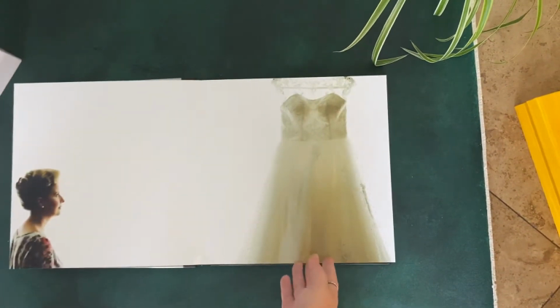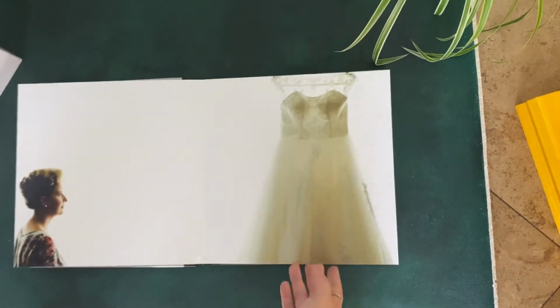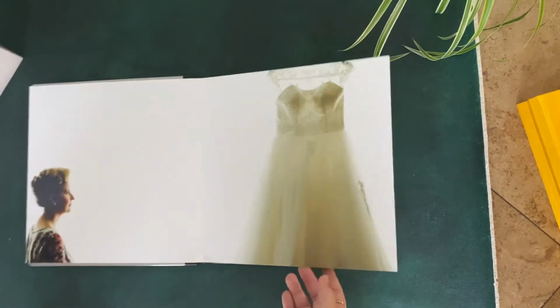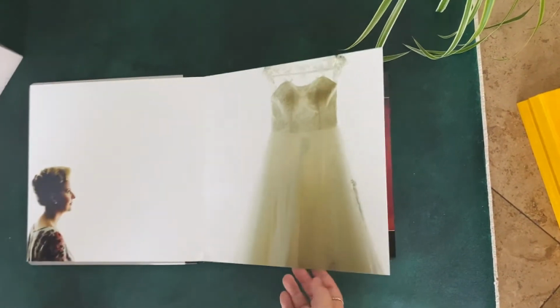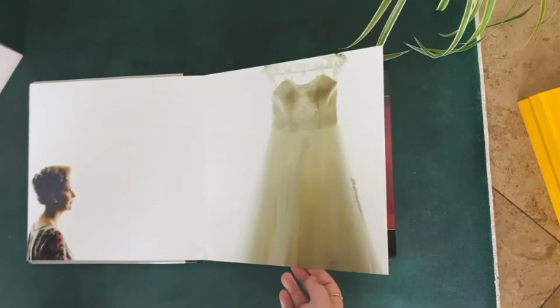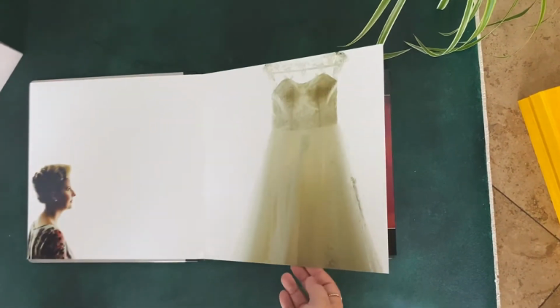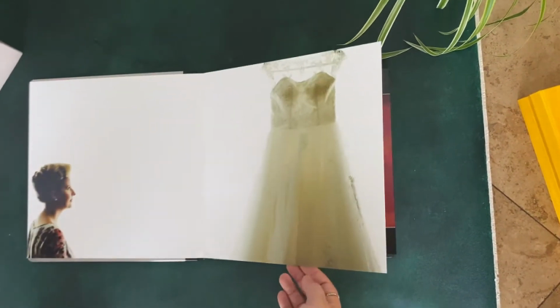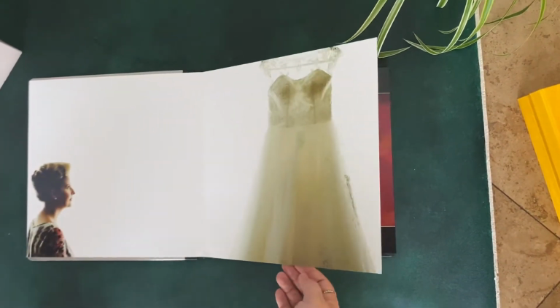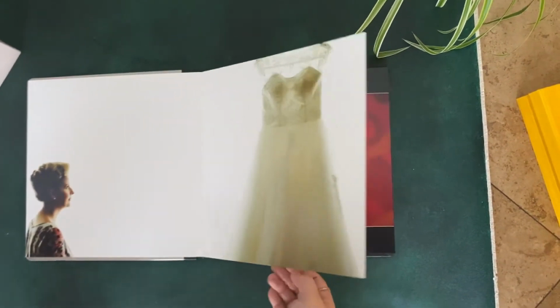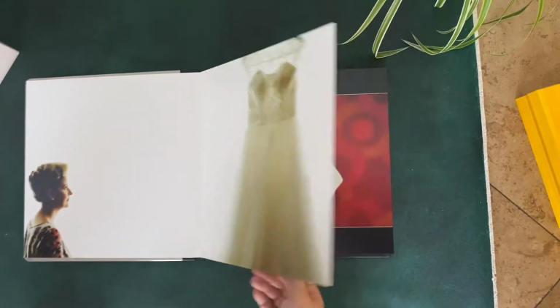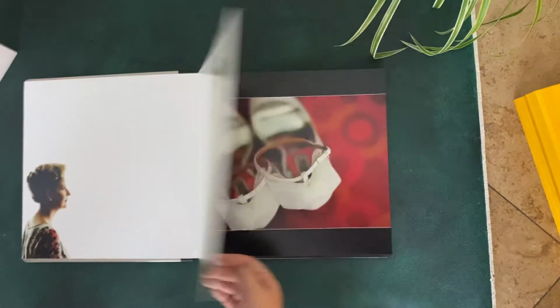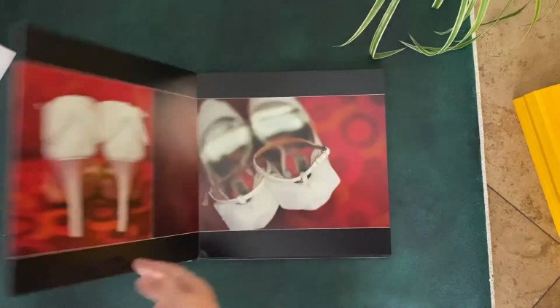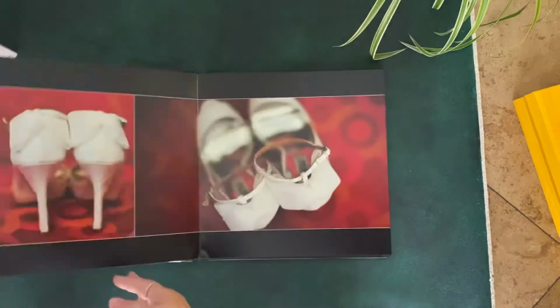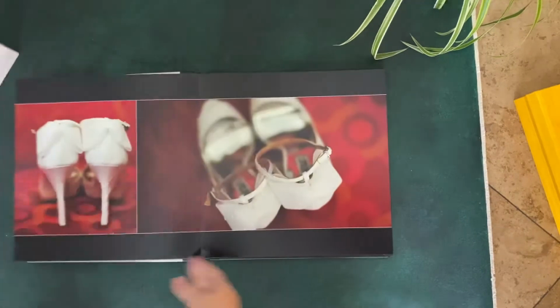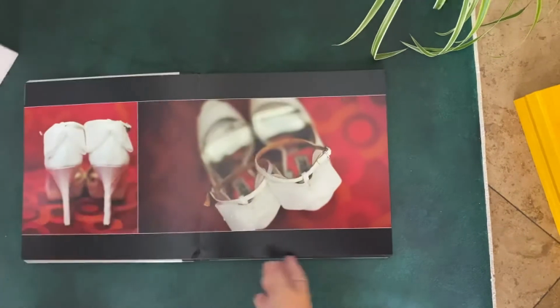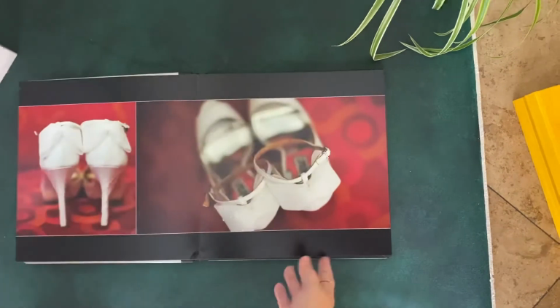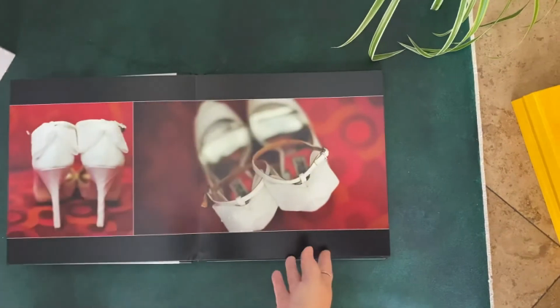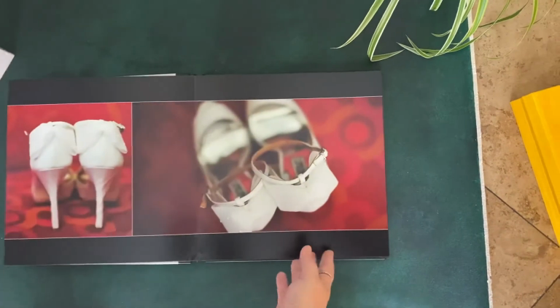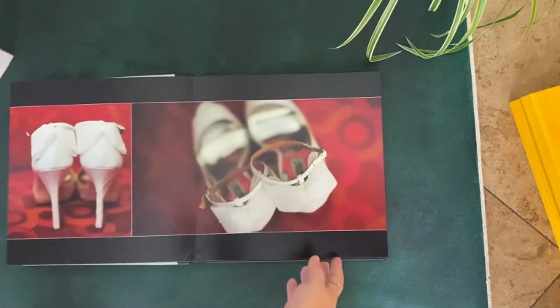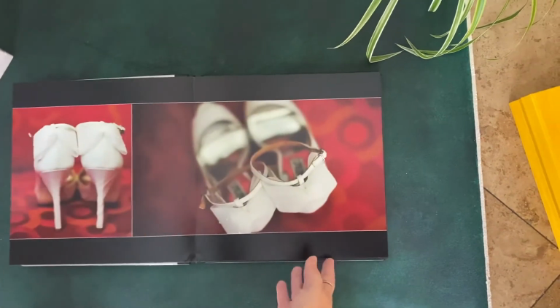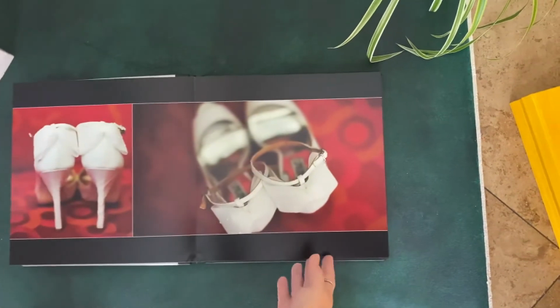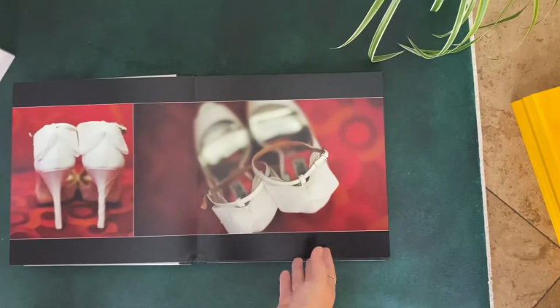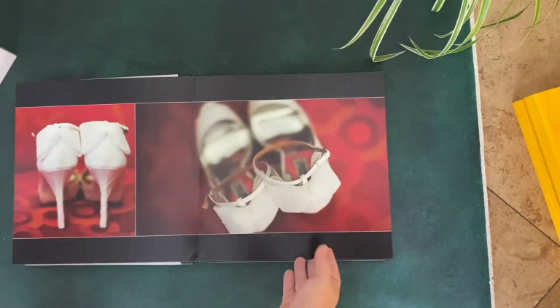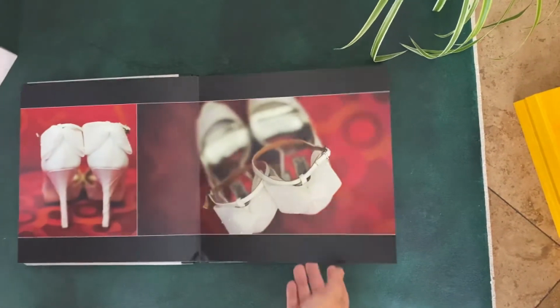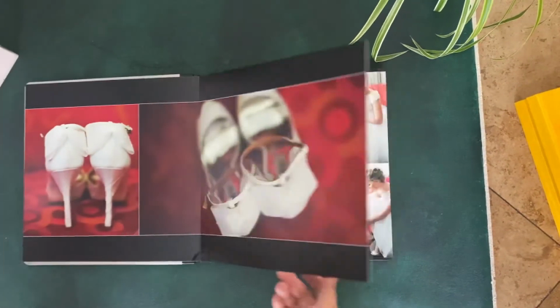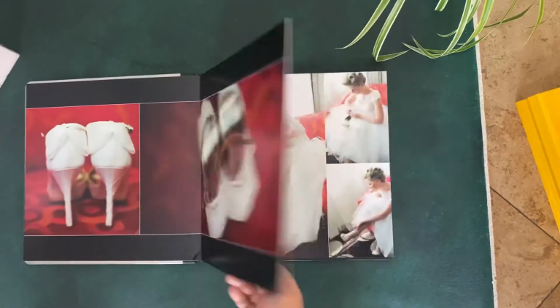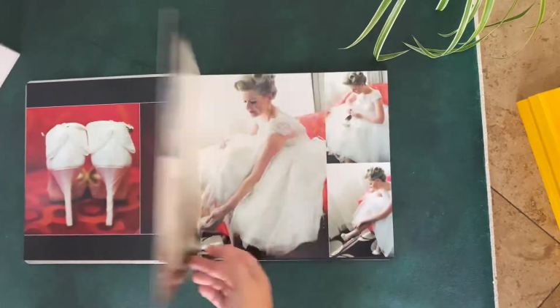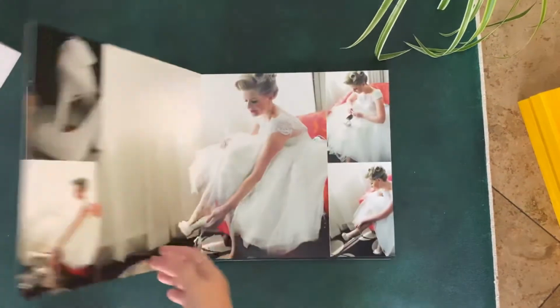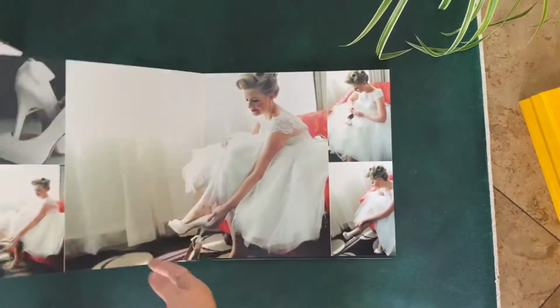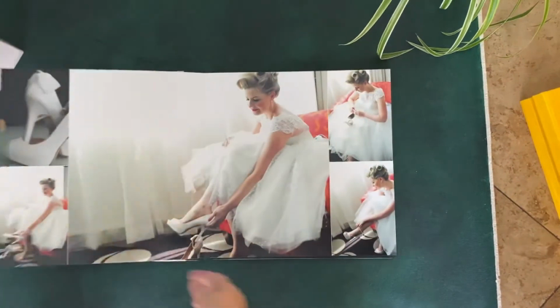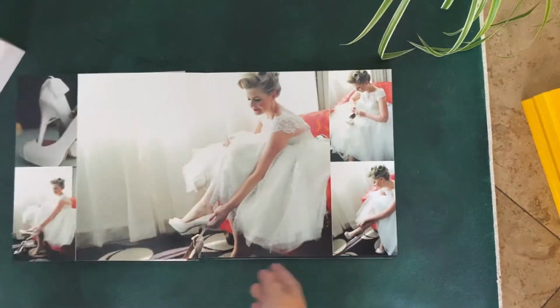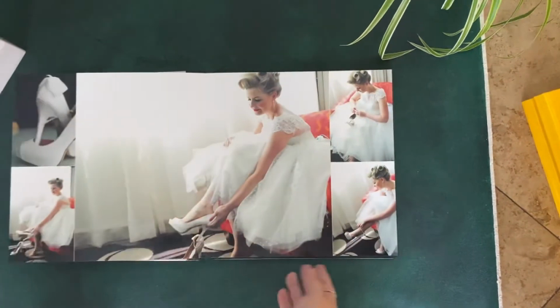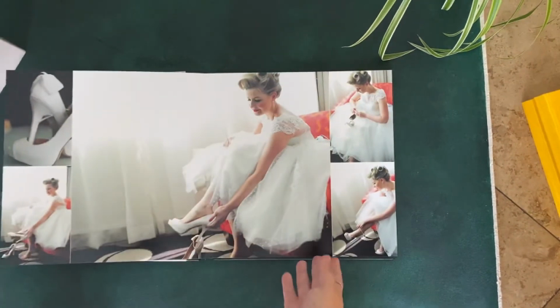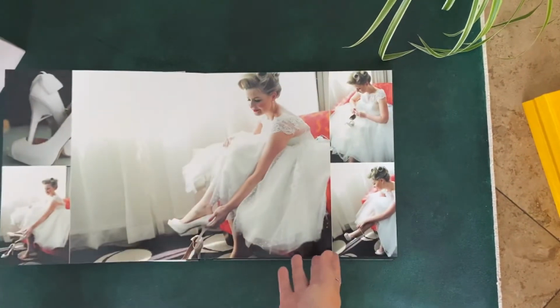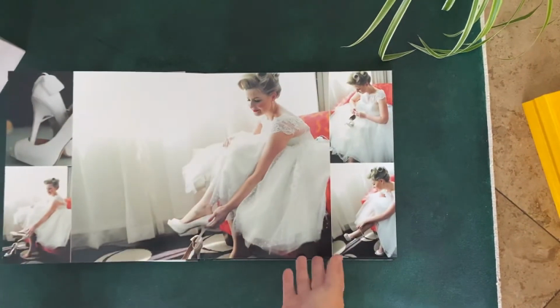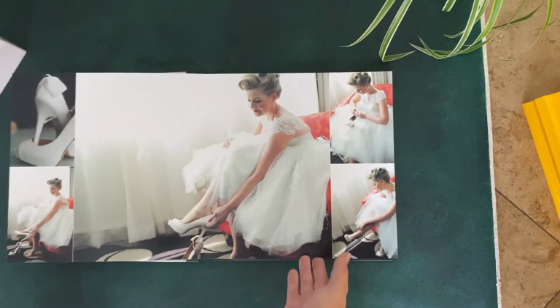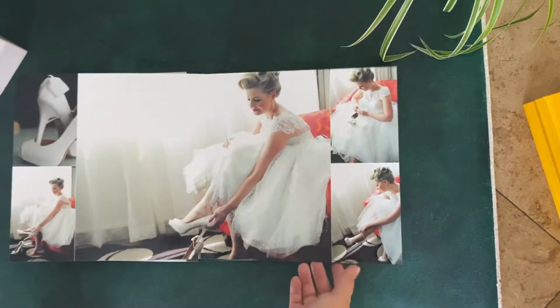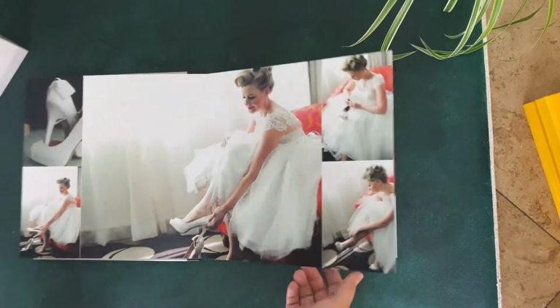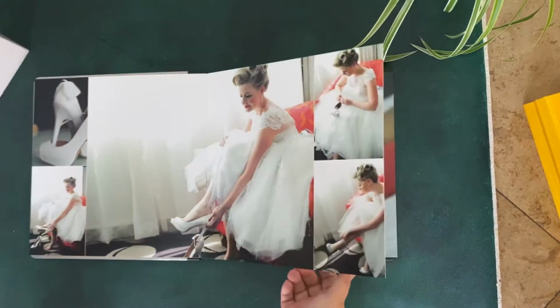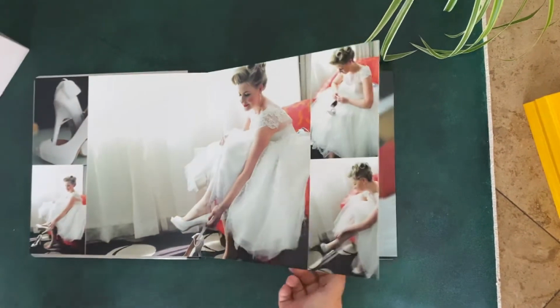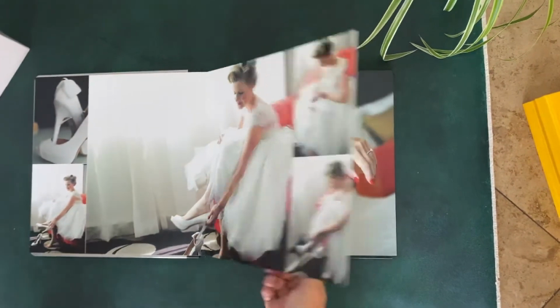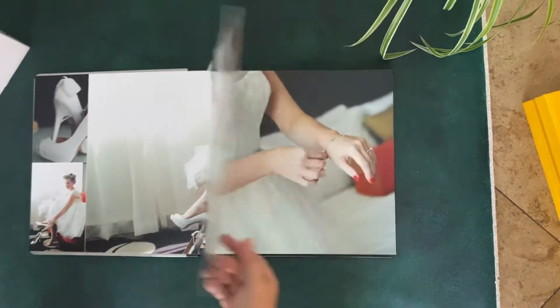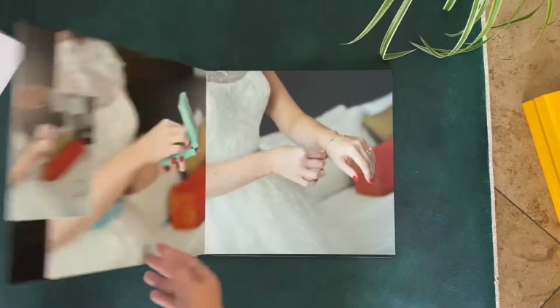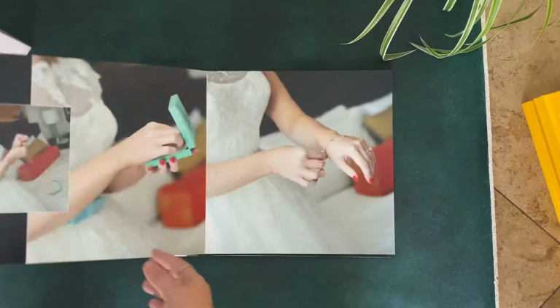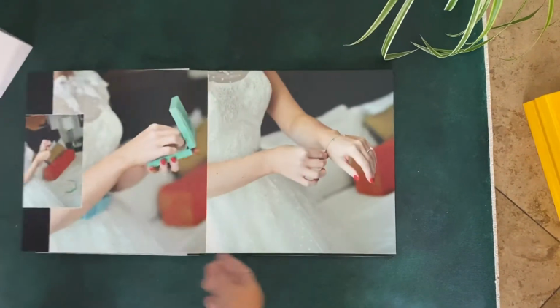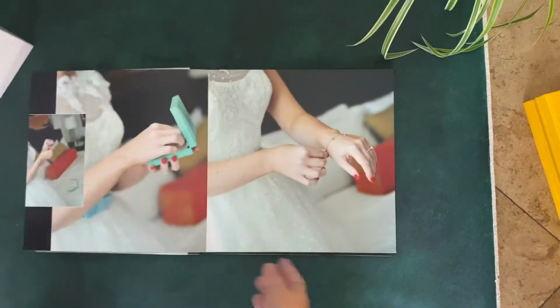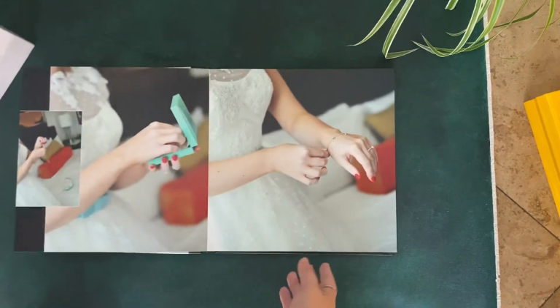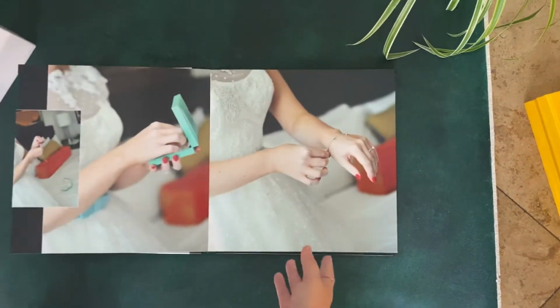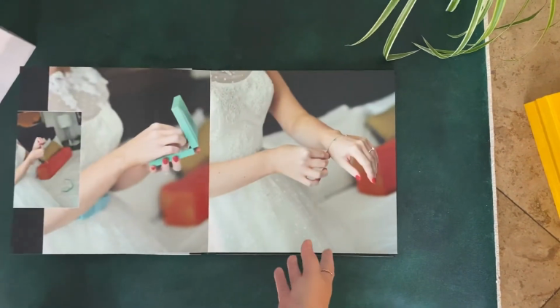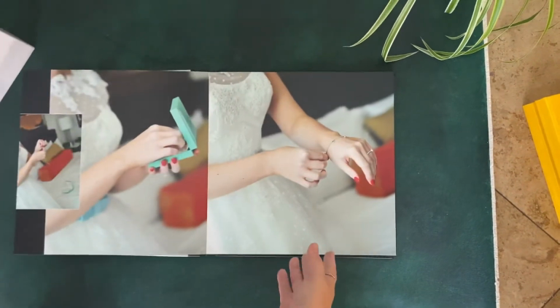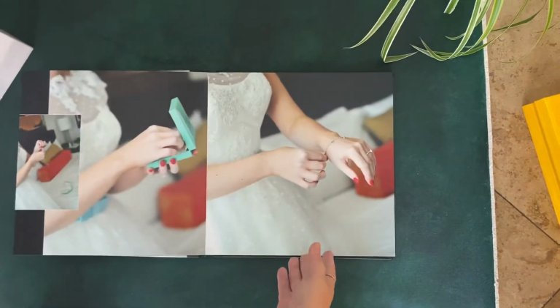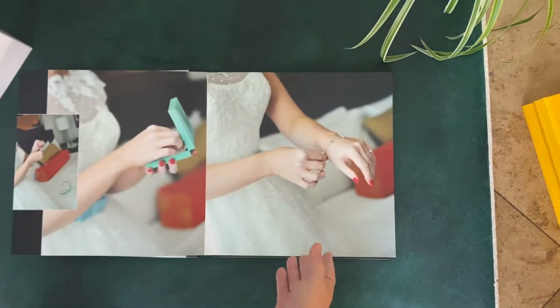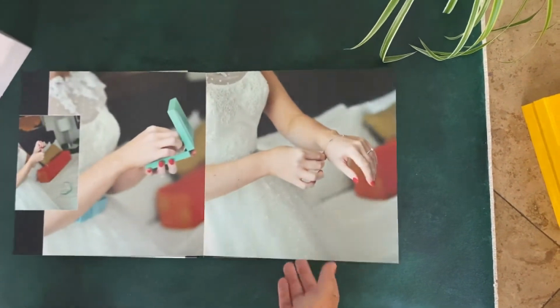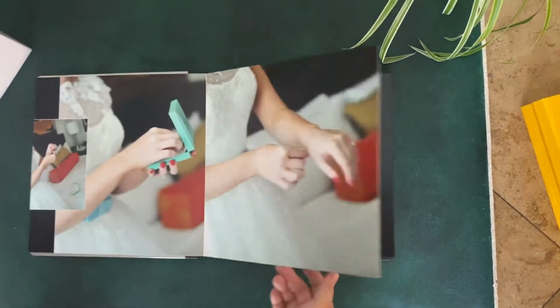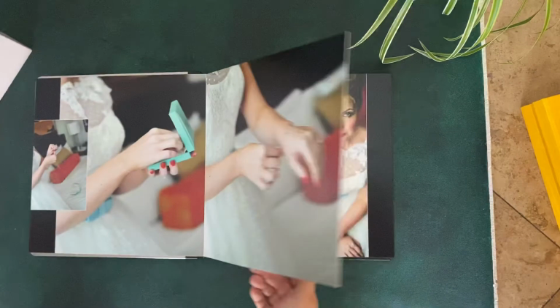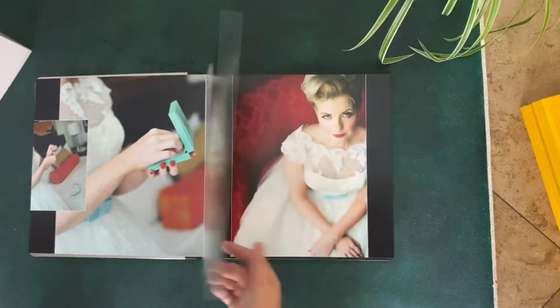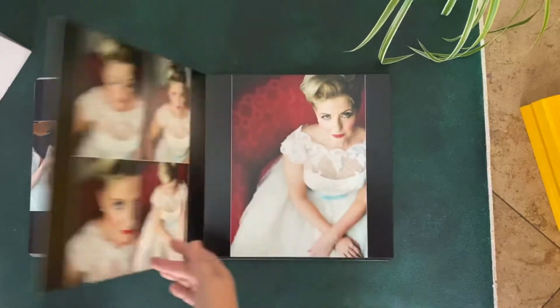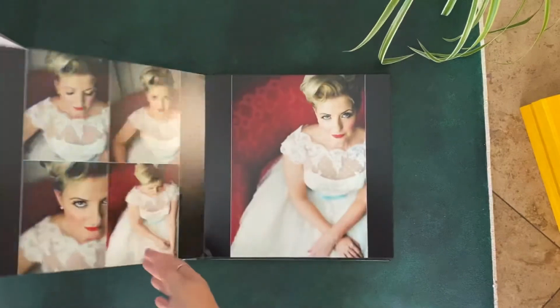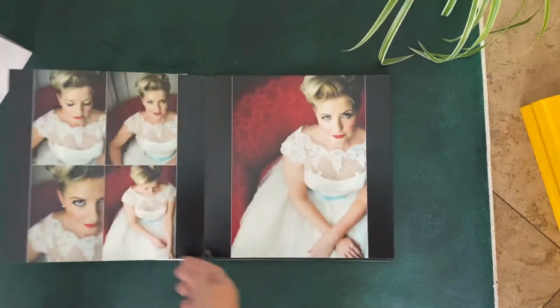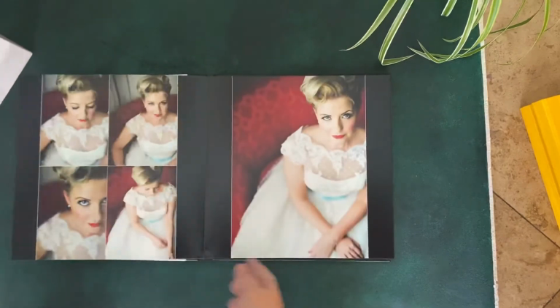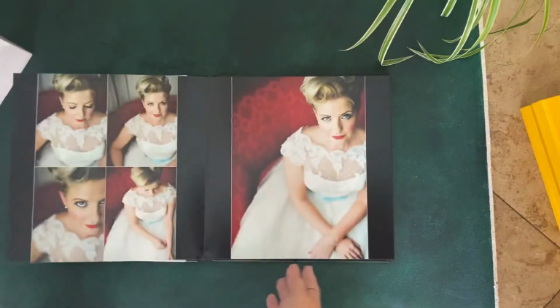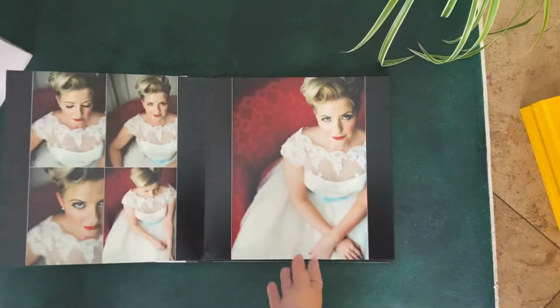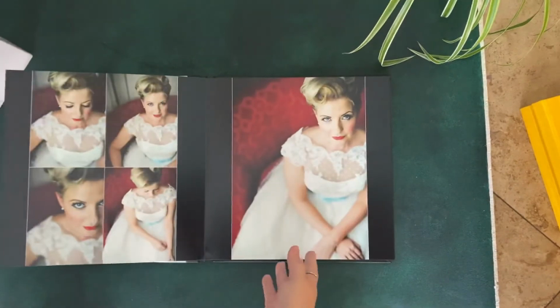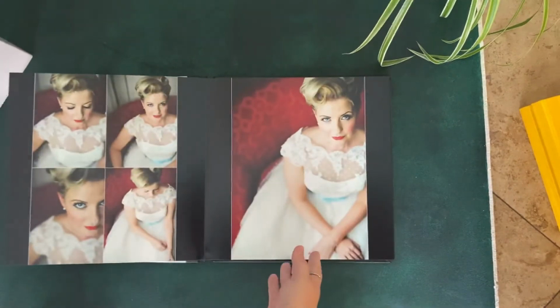And then with the case, that's an additional $300, which would bring this exact album to $2,150.